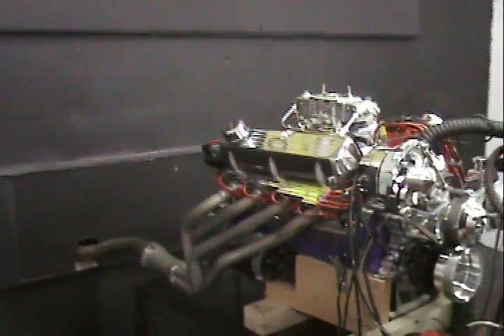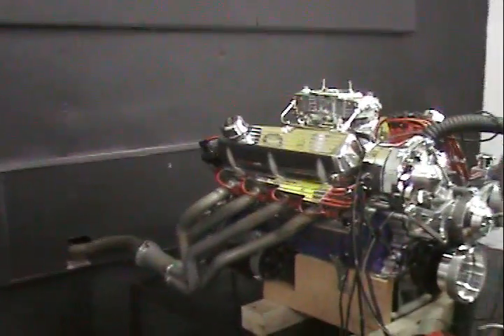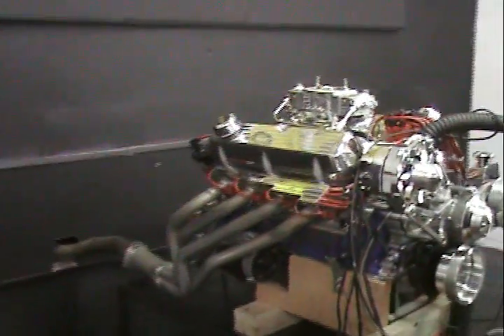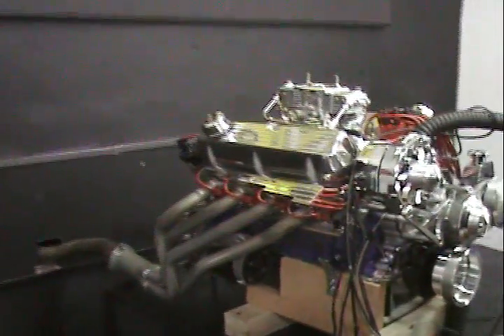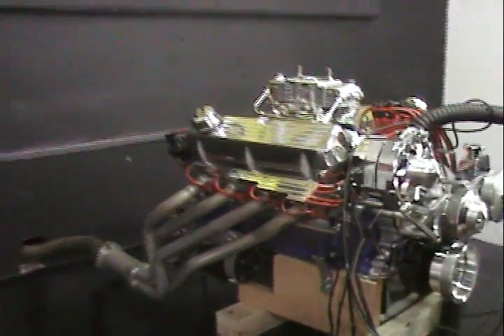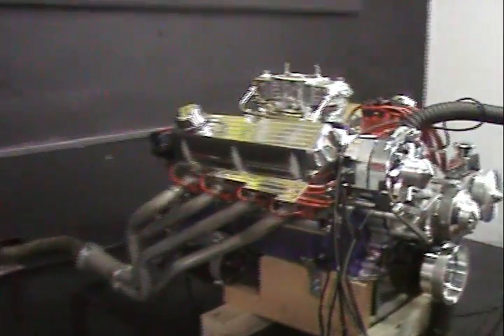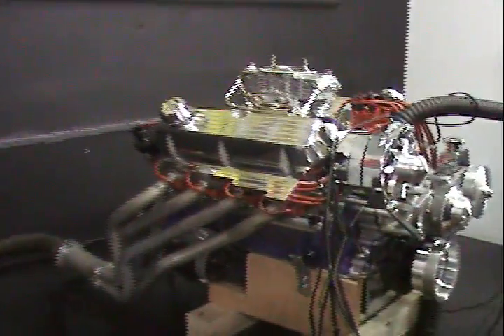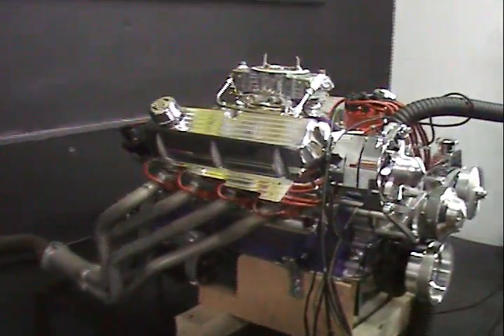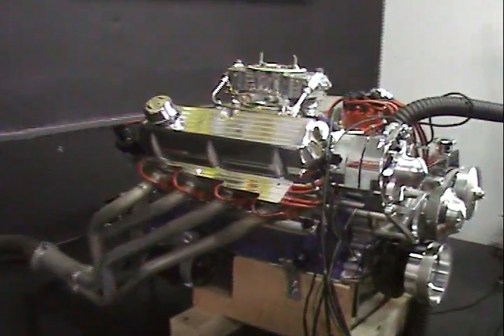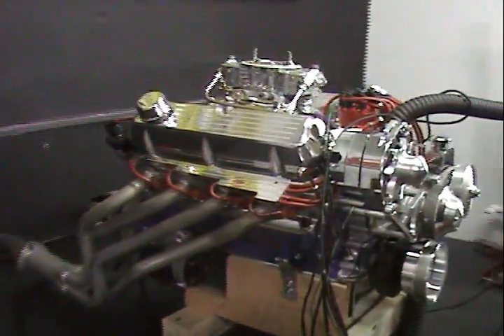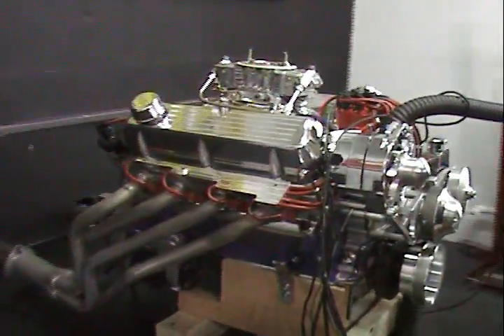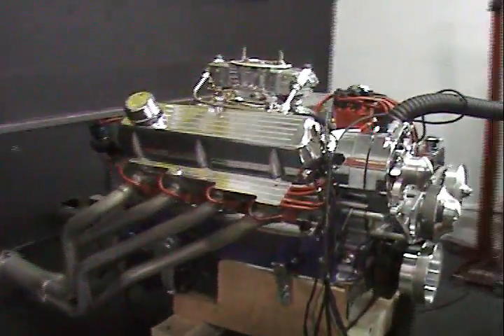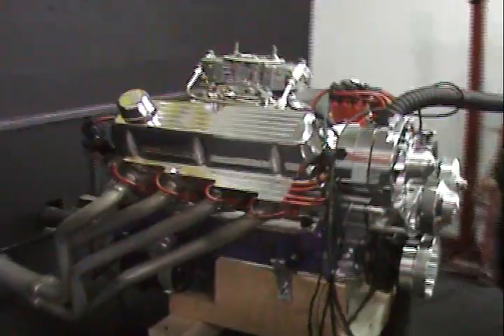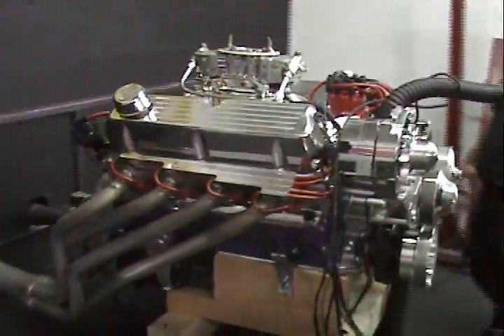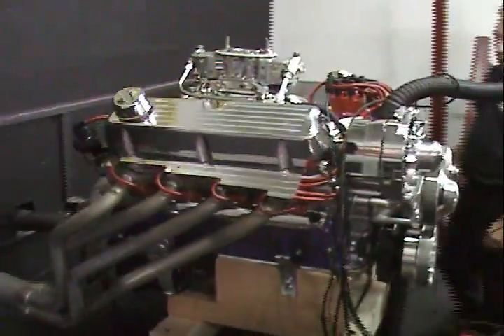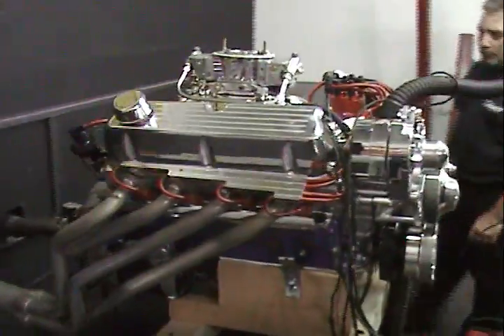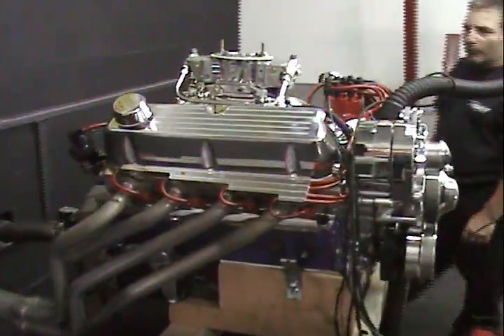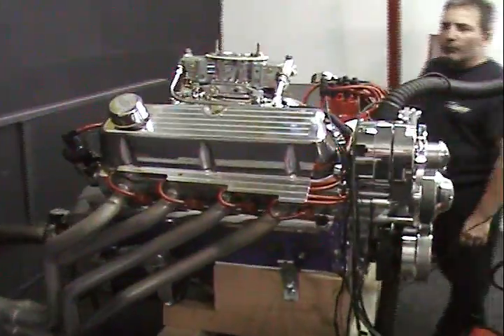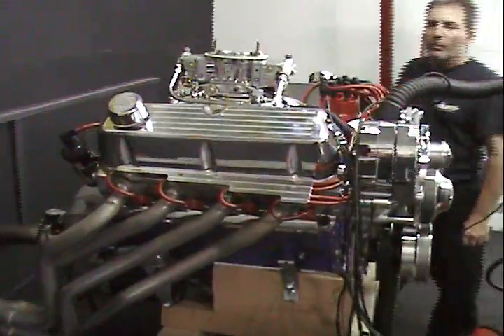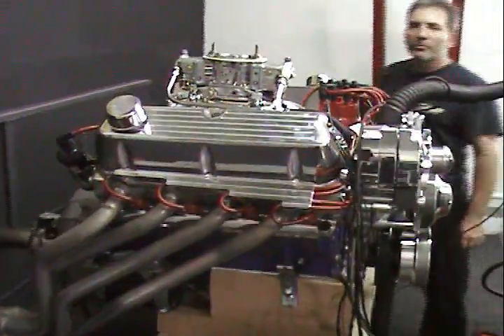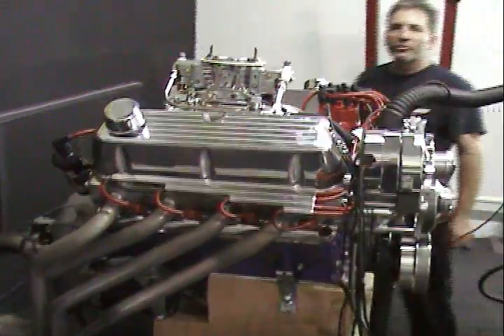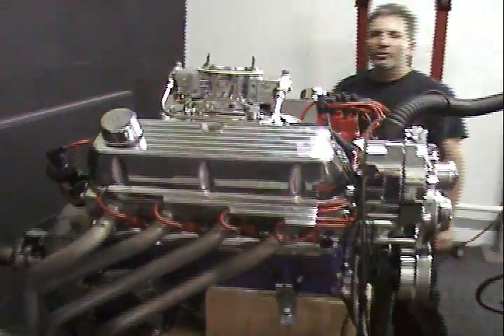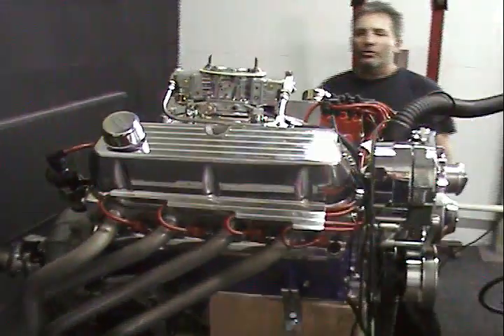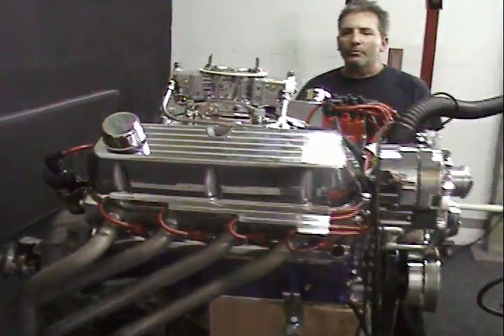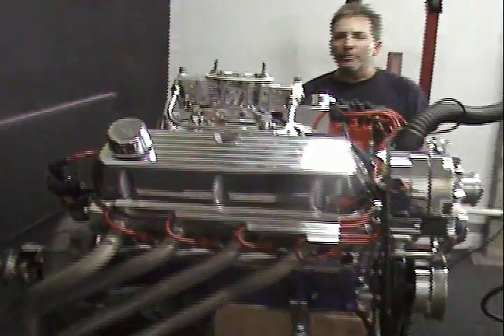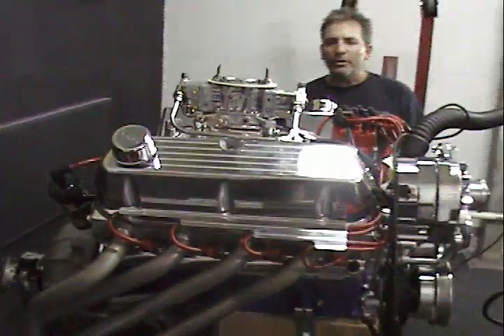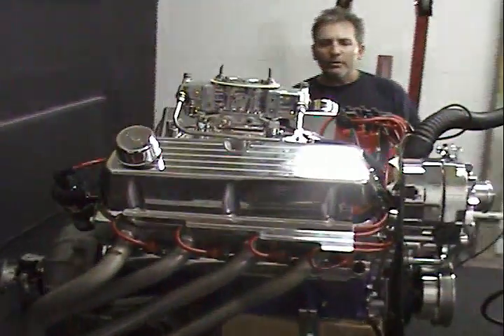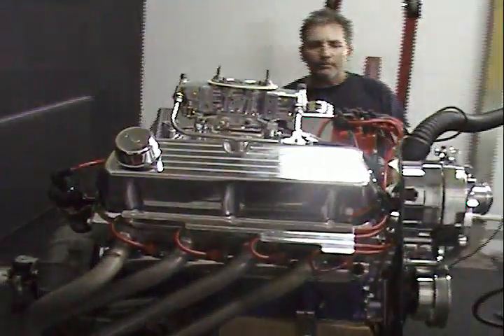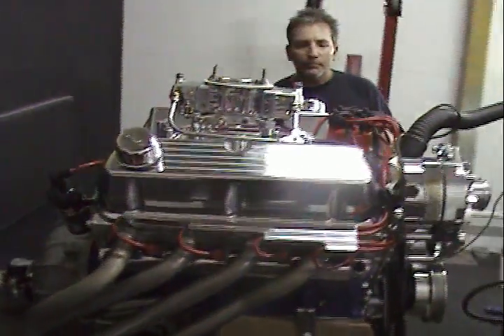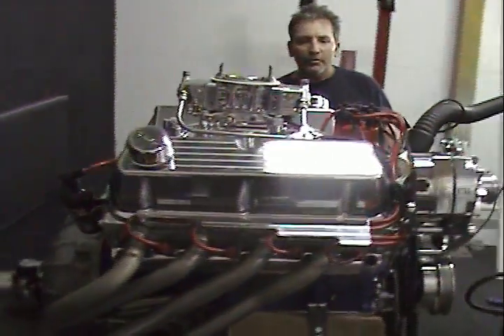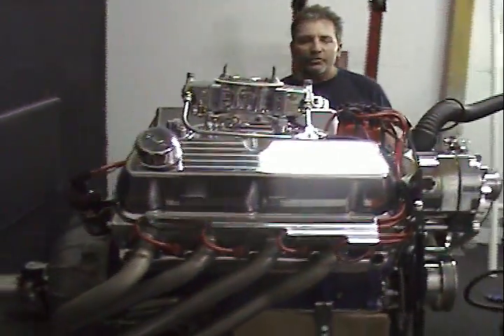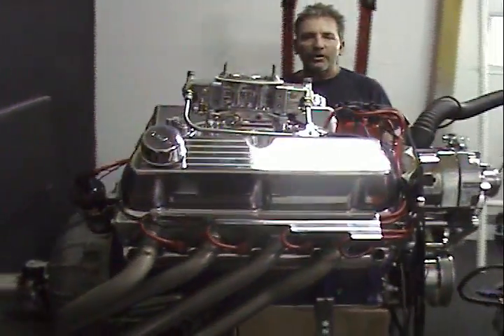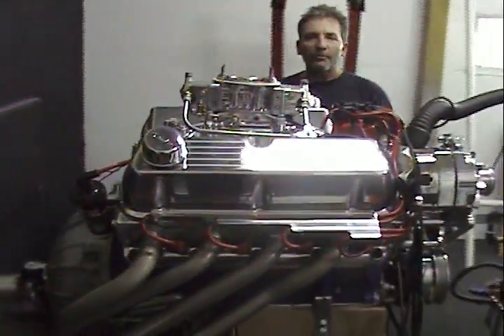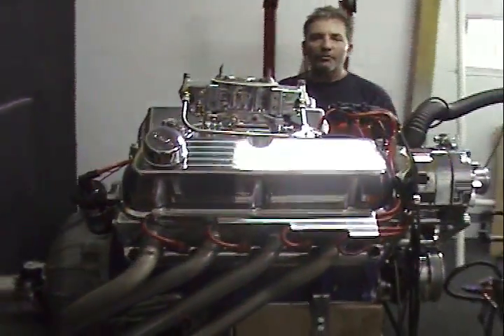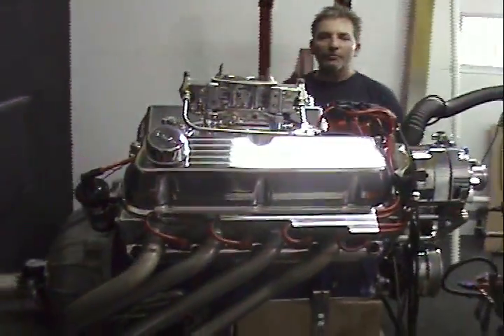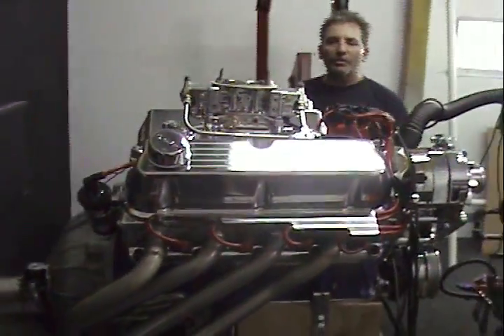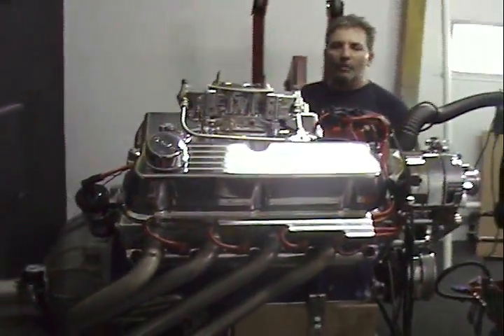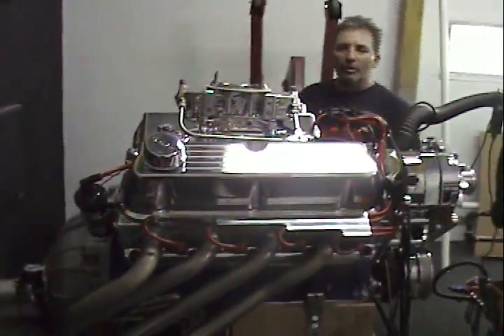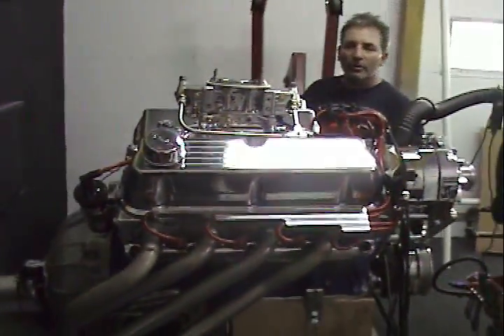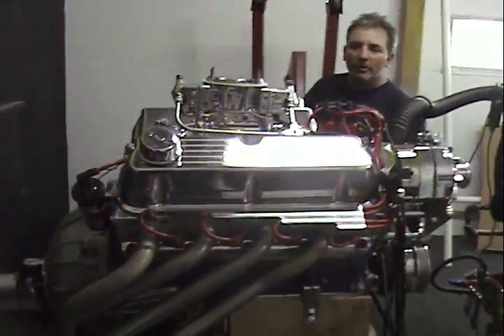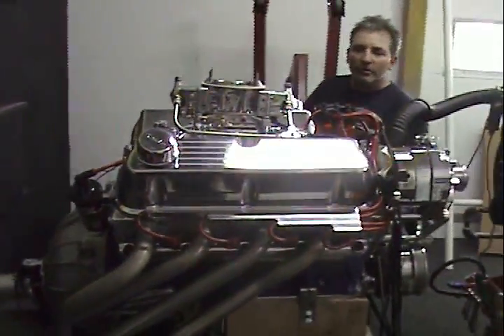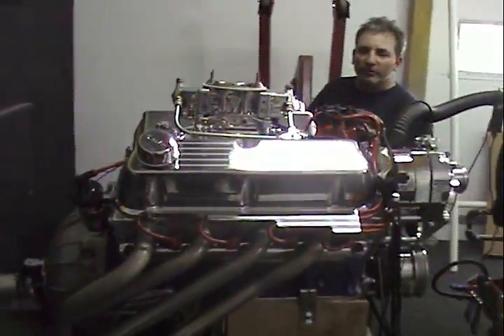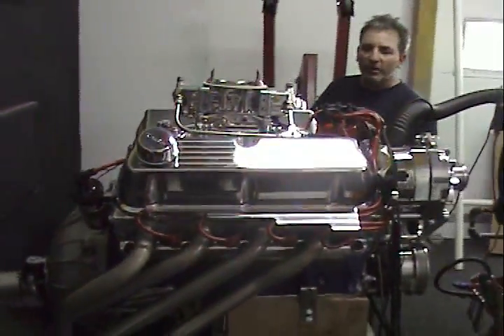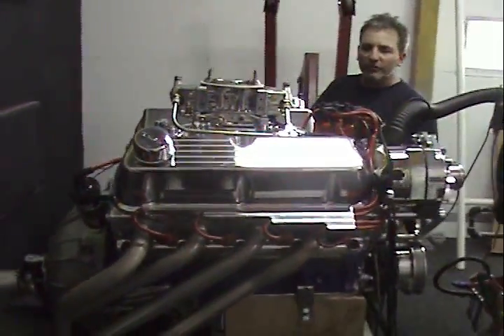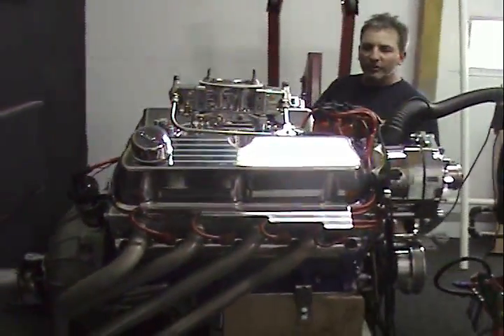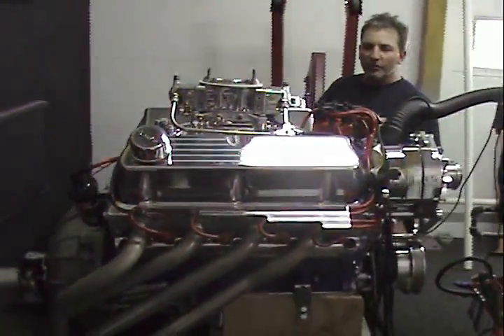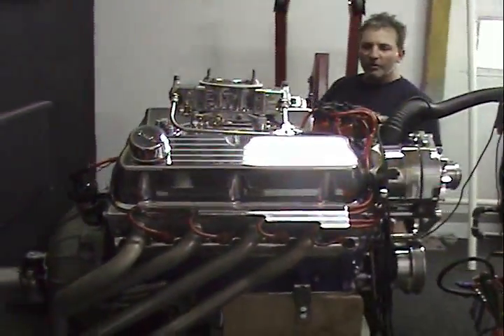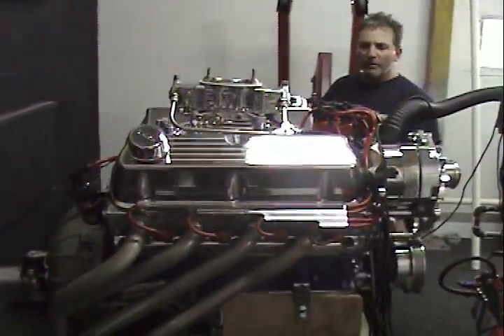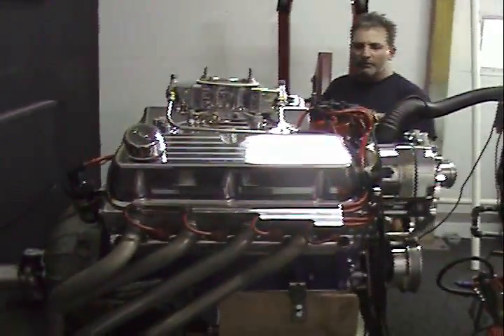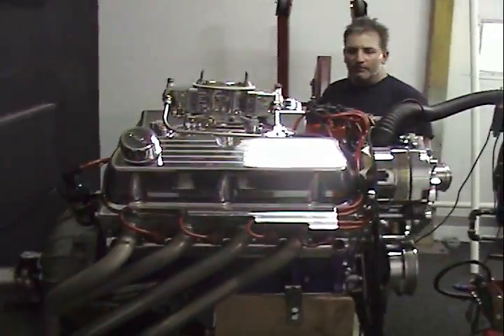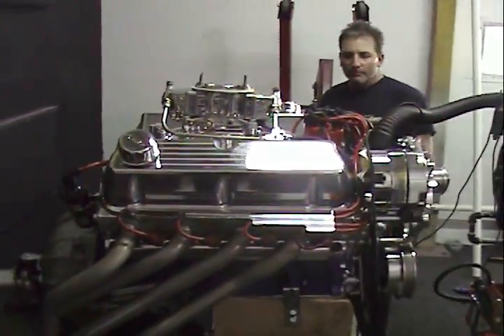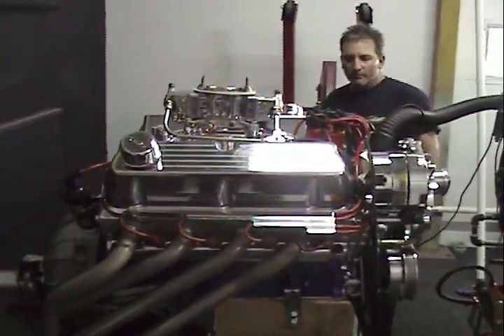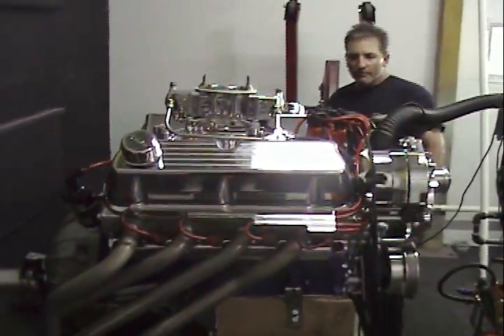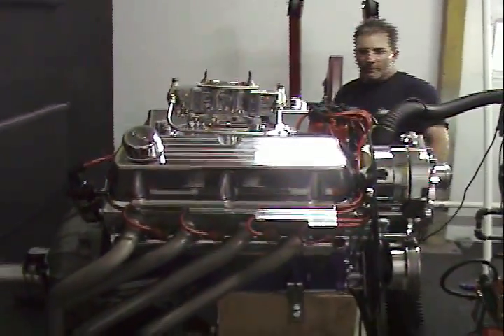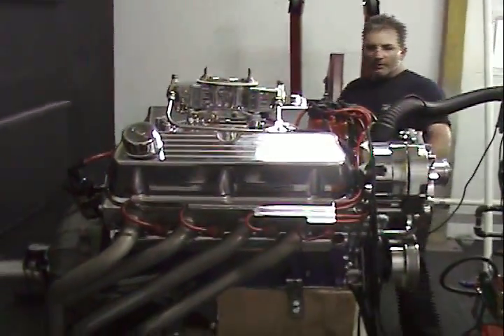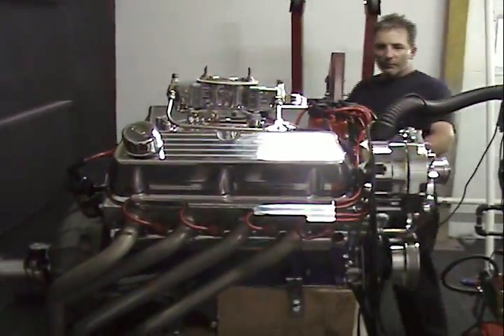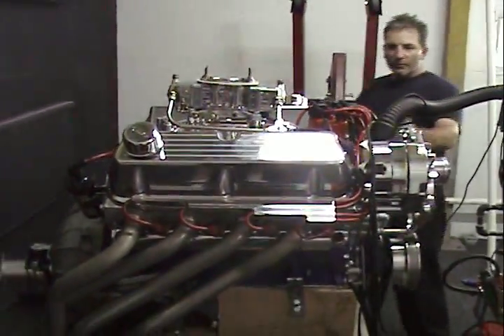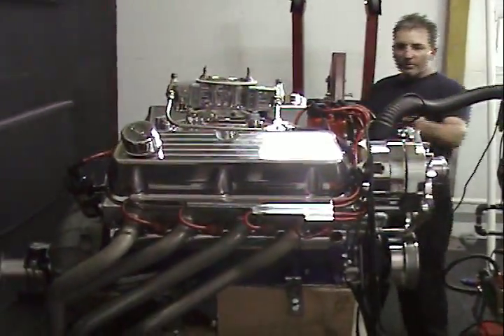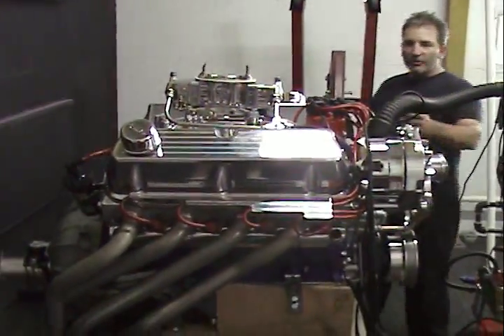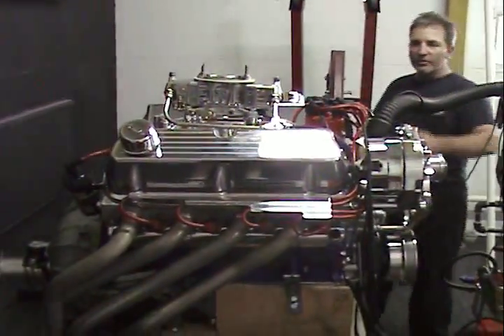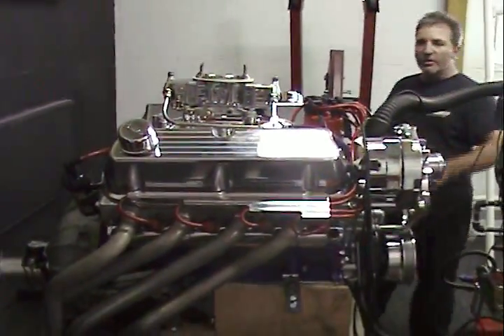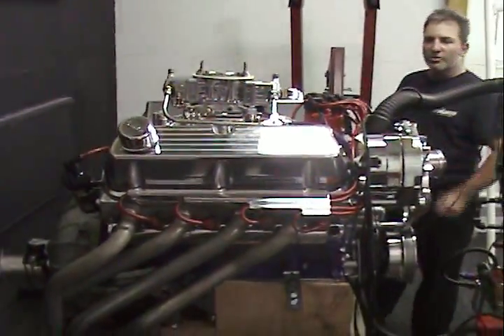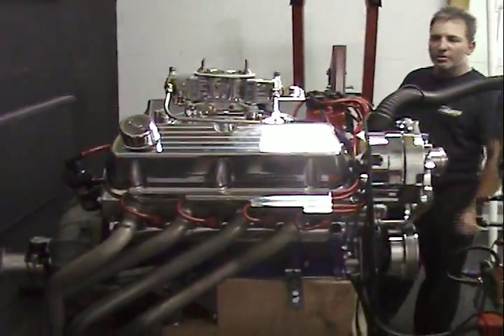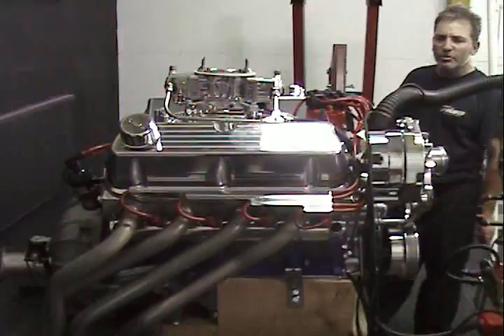Welcome to Performance Unlimited. This happens to be our test area for testing engines.